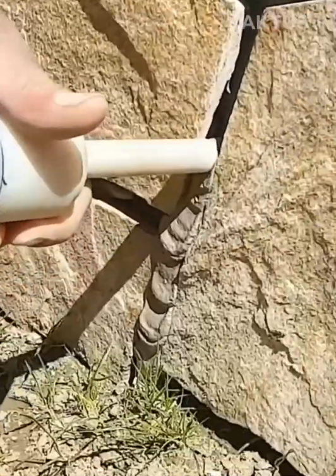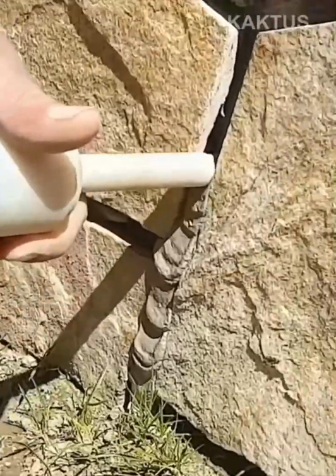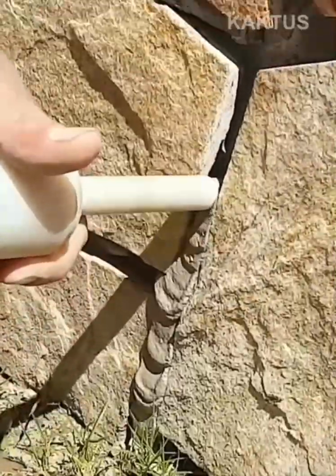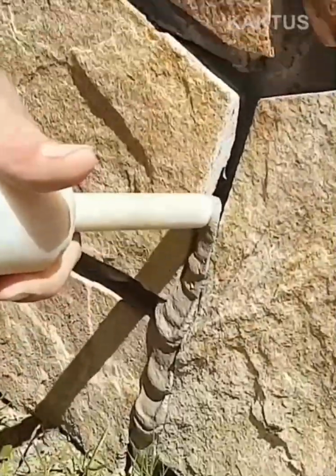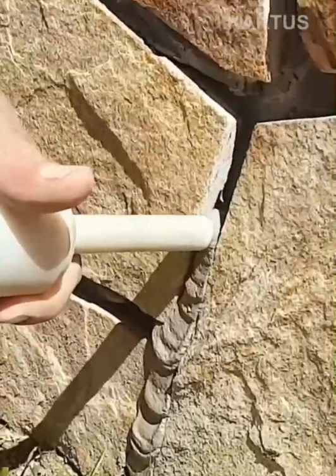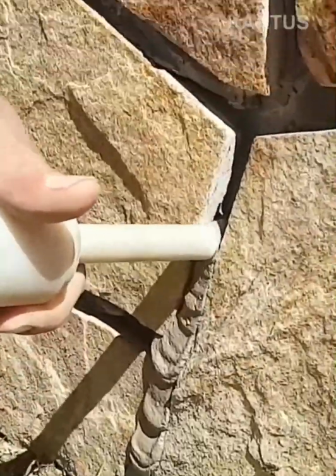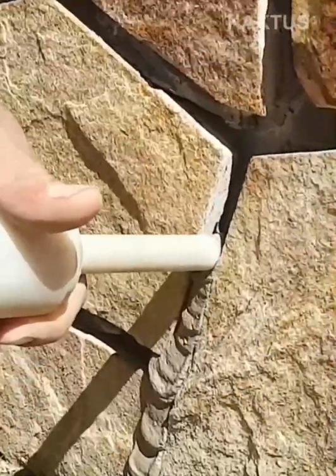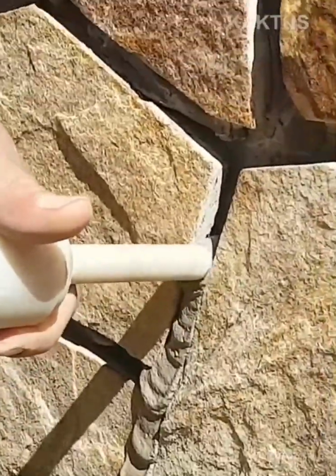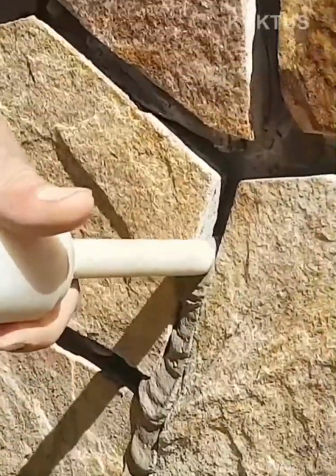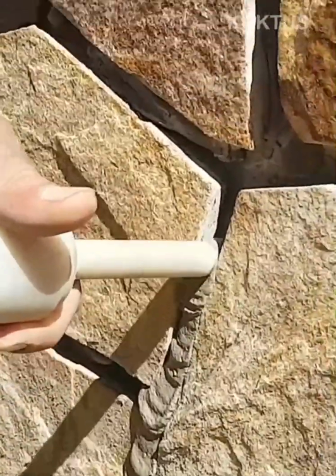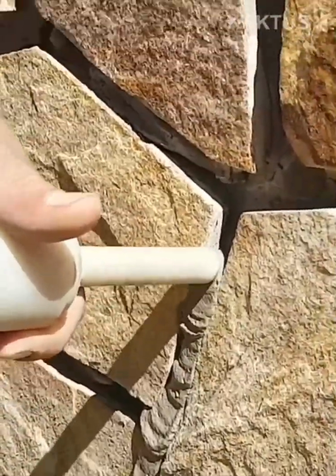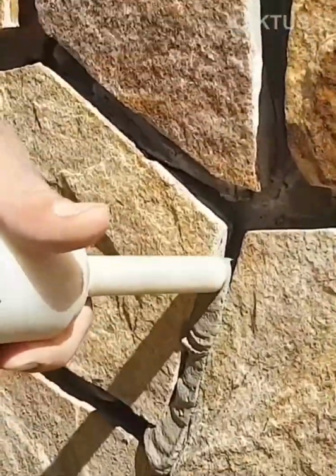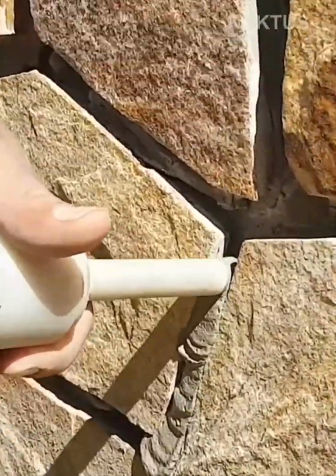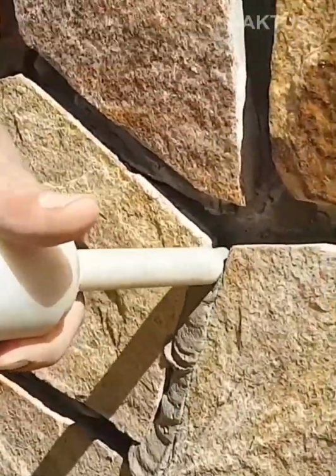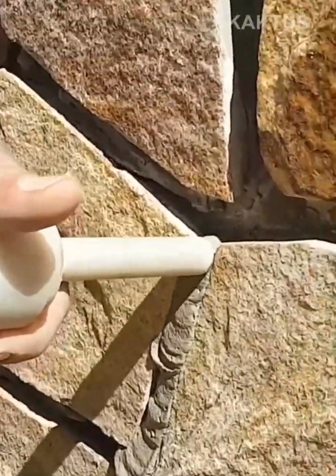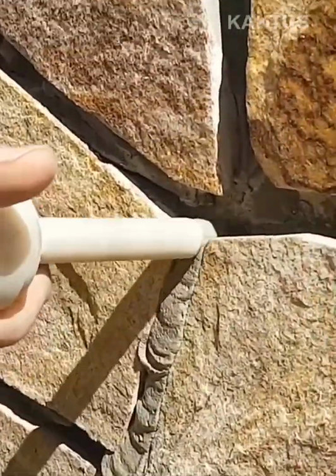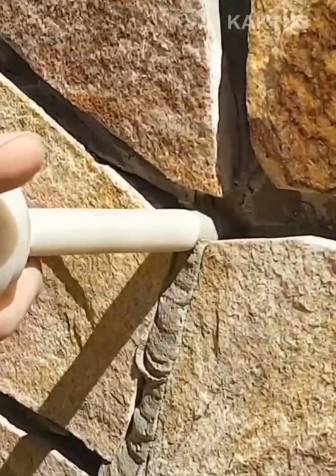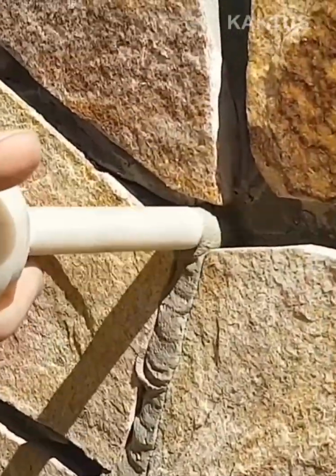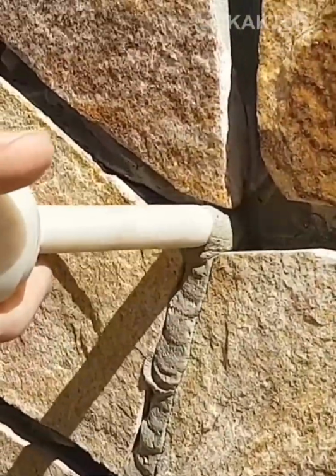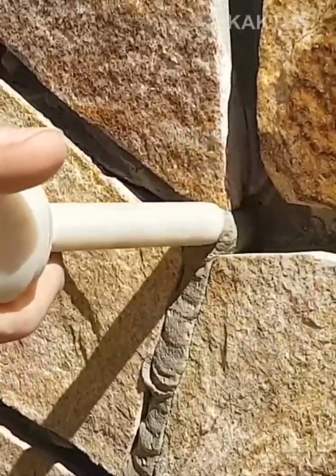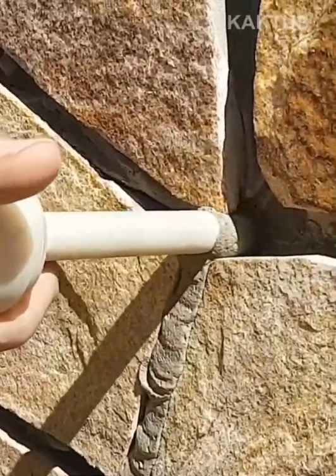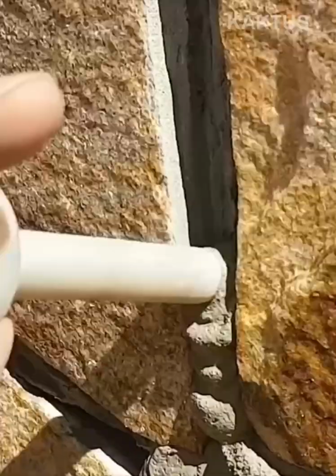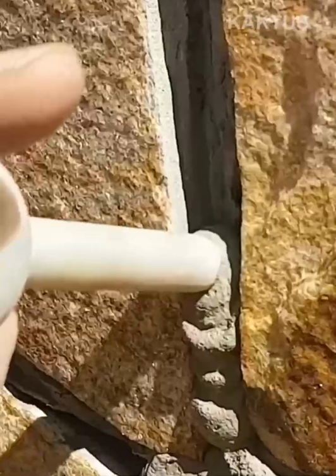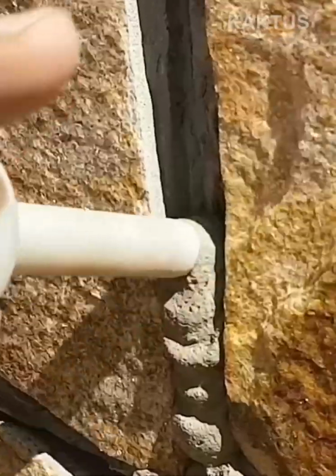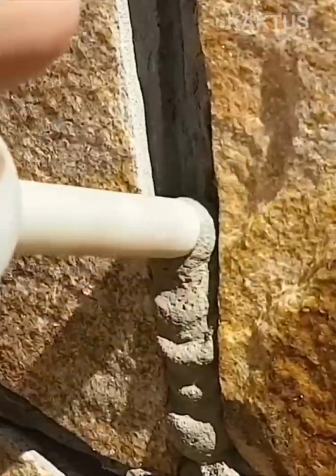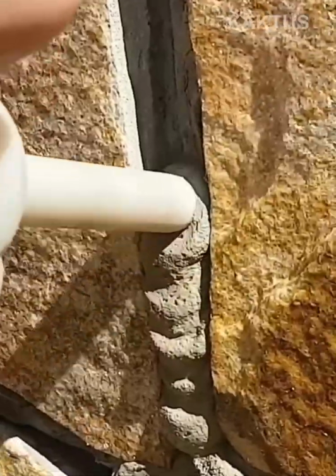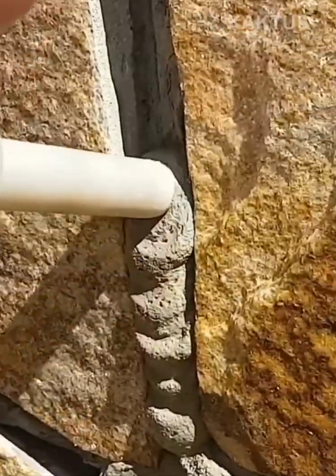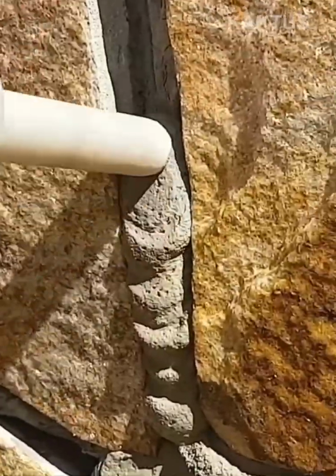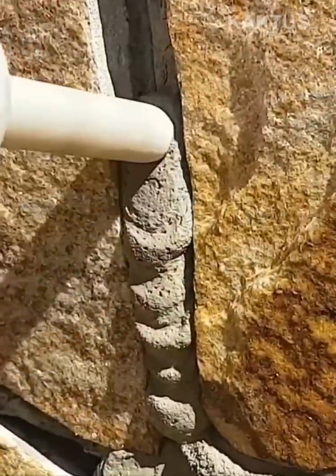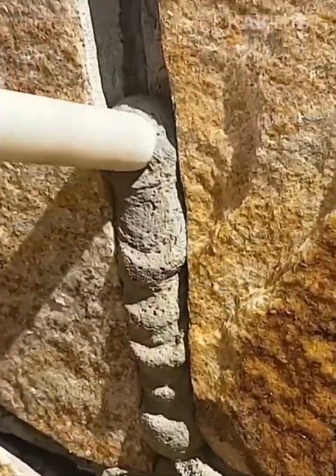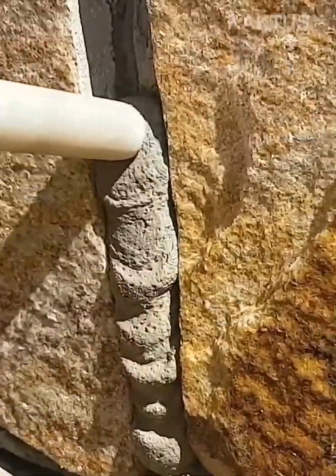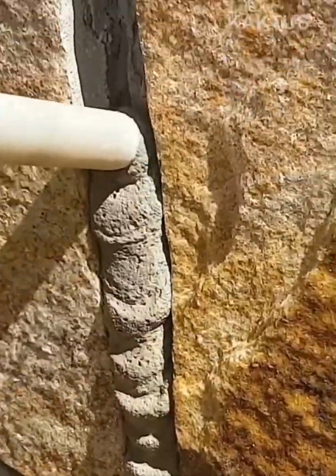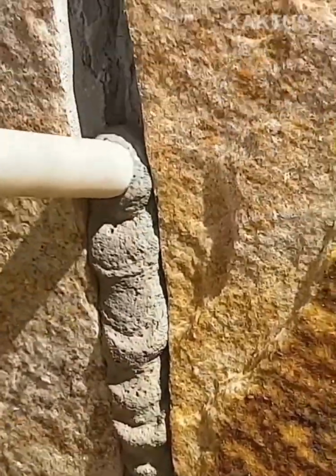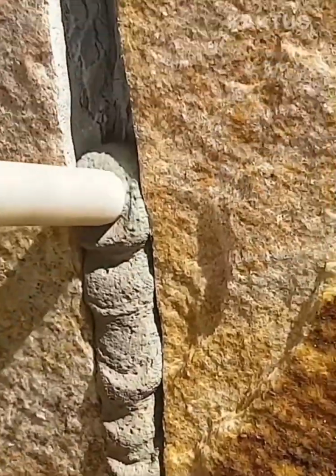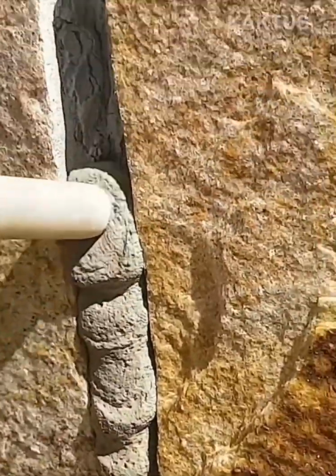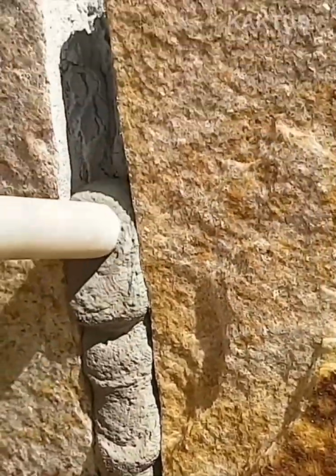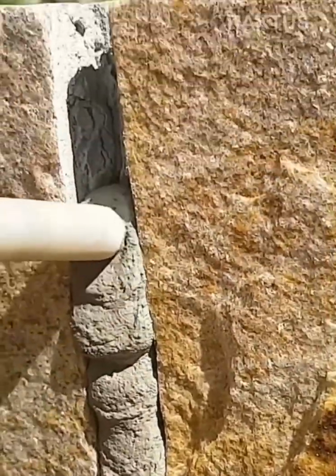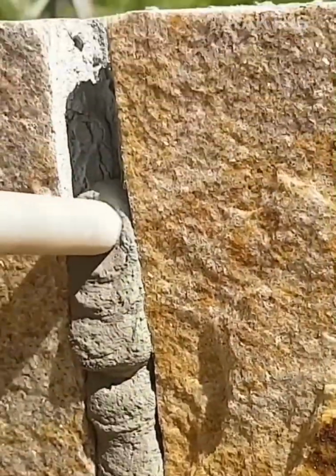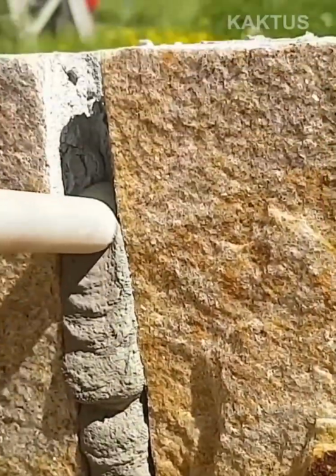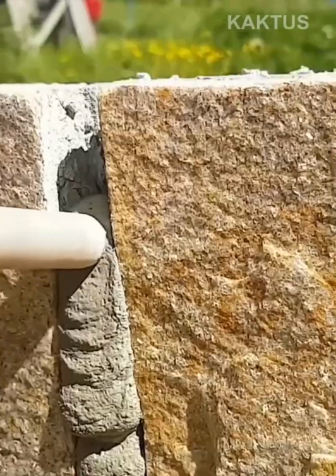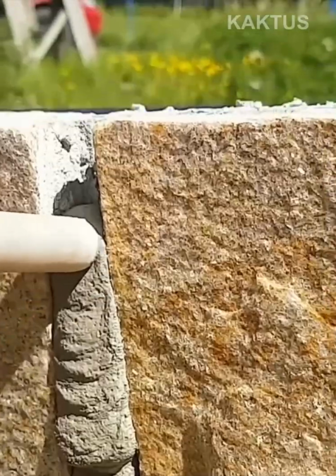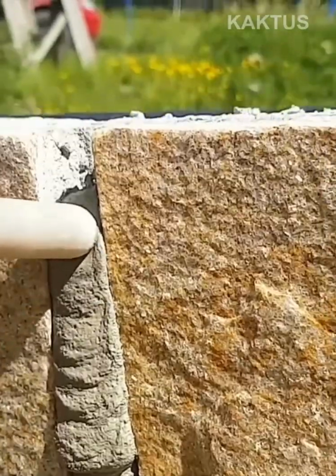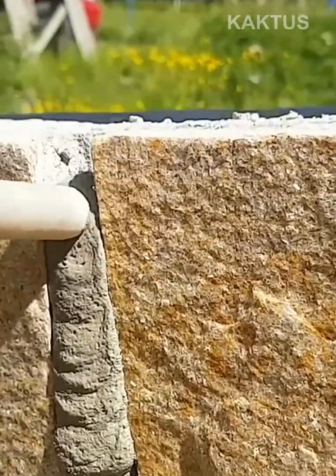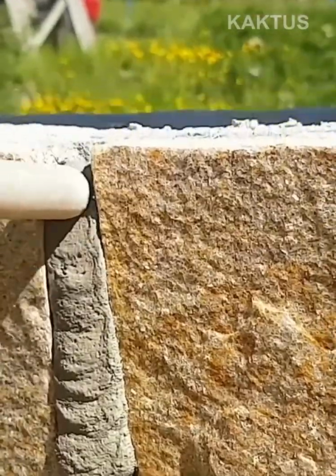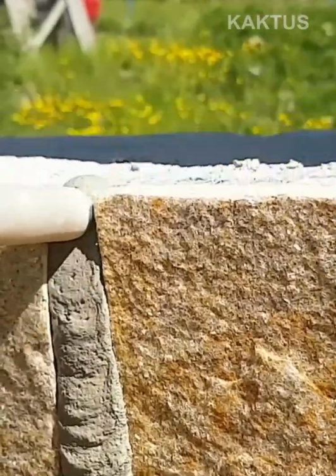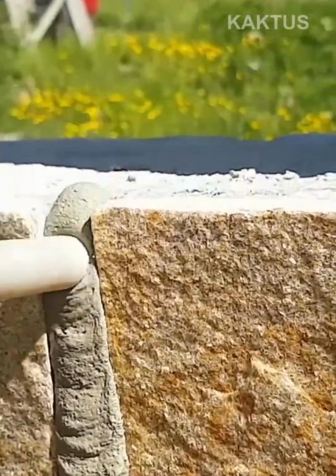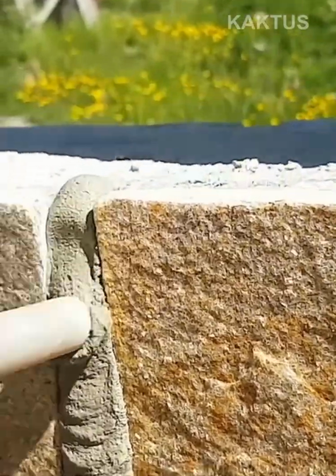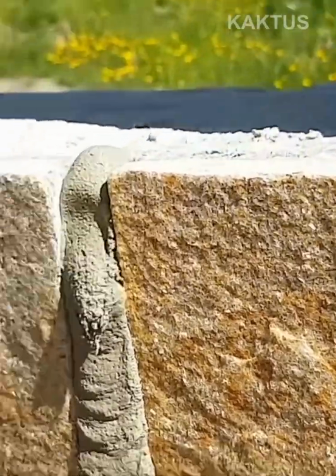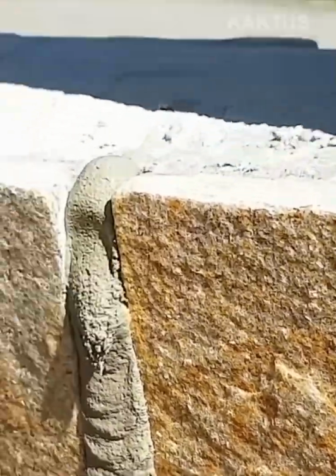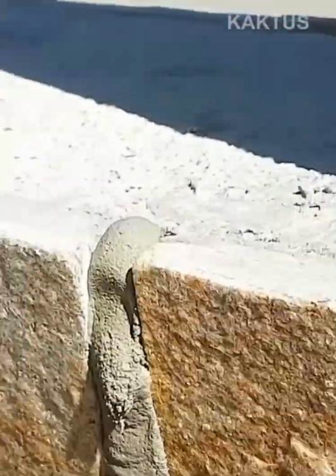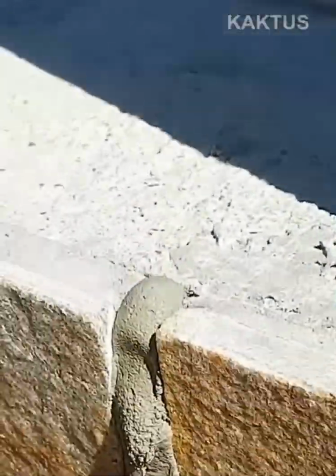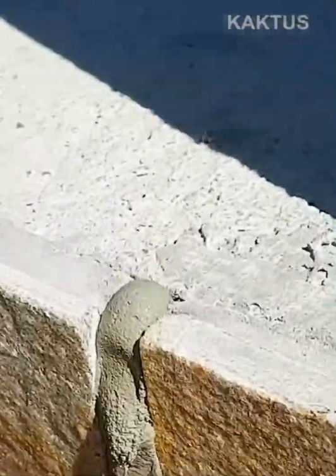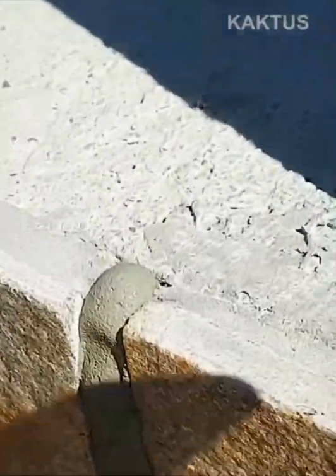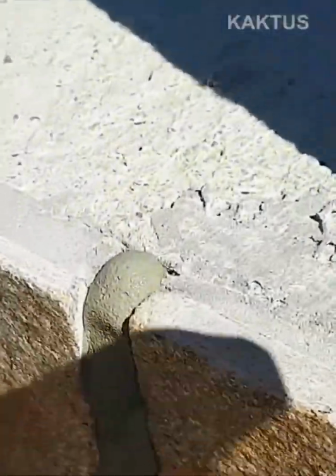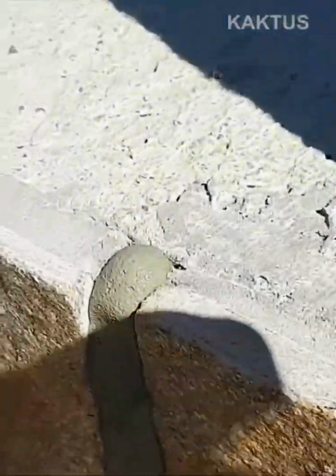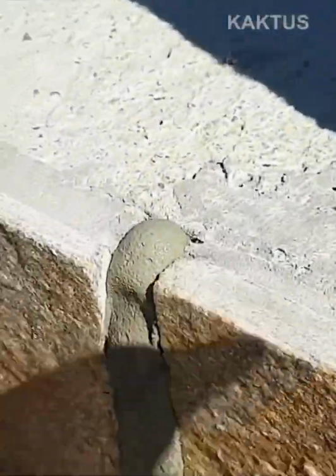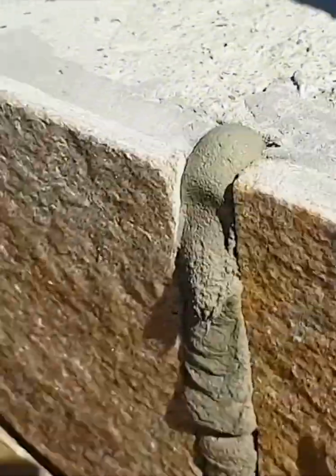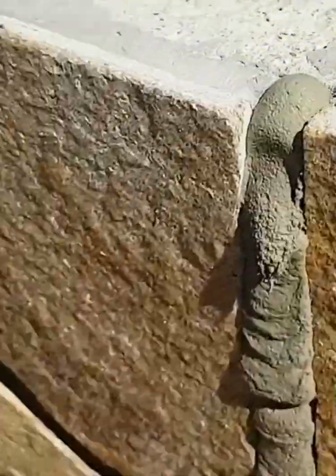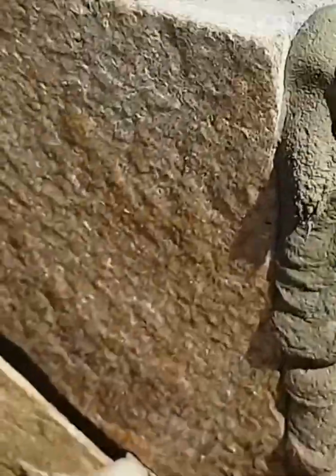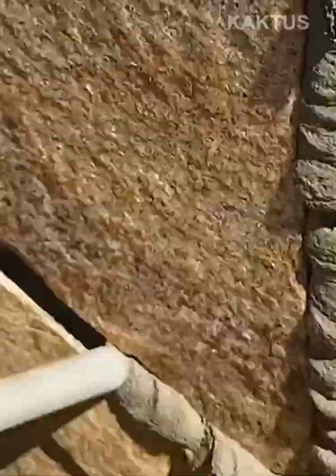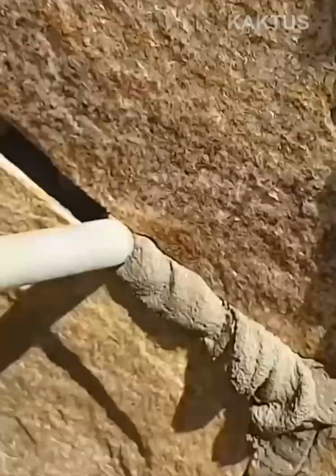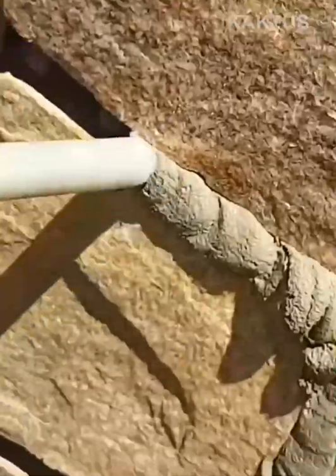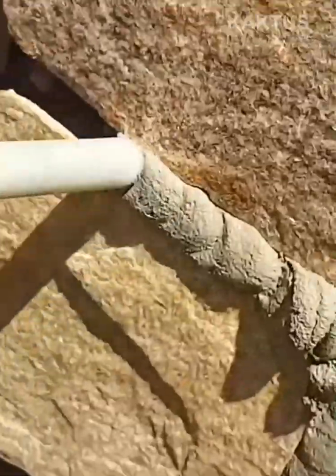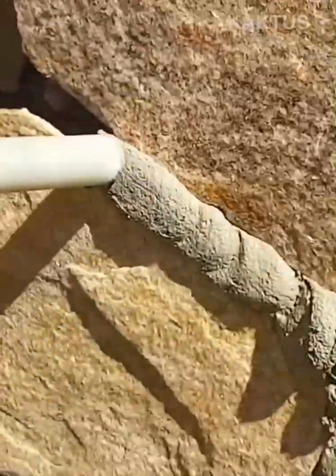Grout is loaded into a custom-made contraption and attached to a compressor to grout deep grooves into a stone wall.